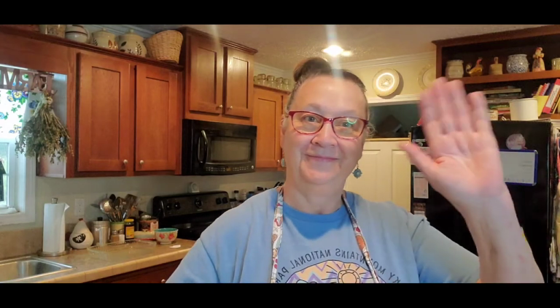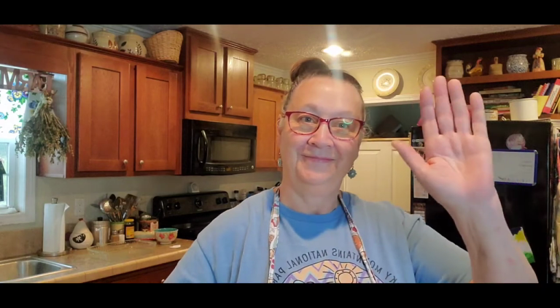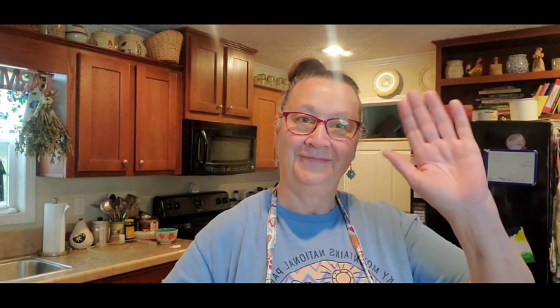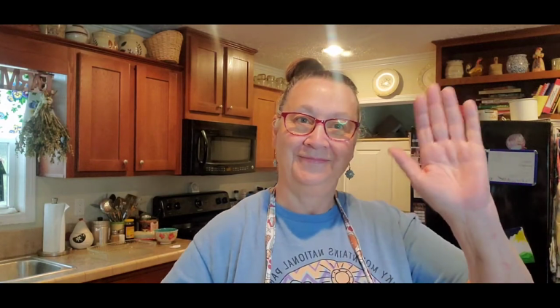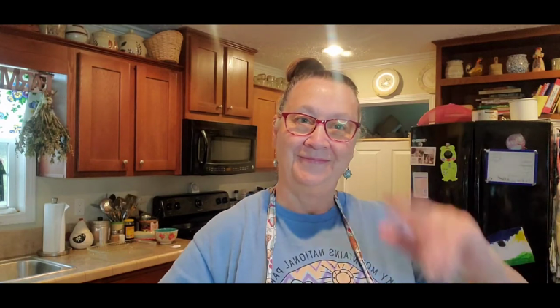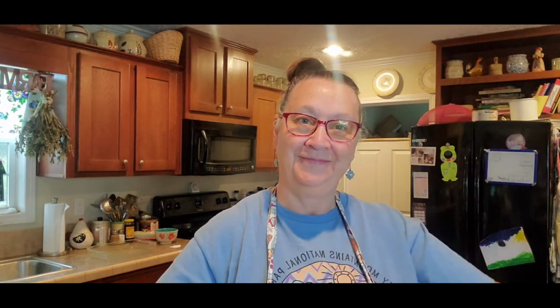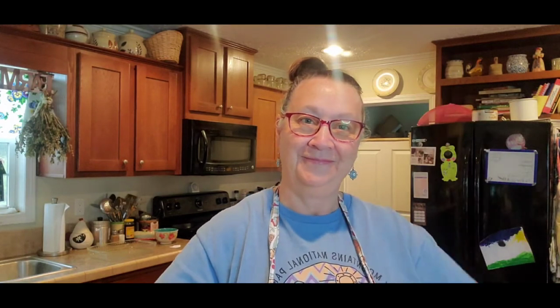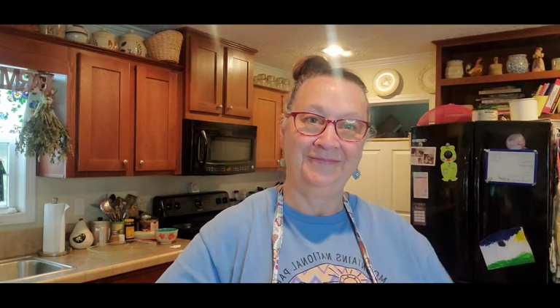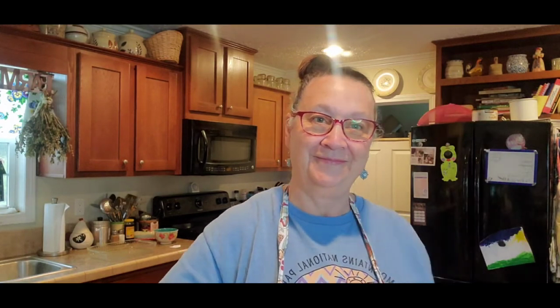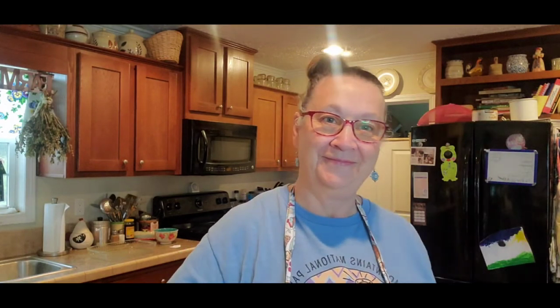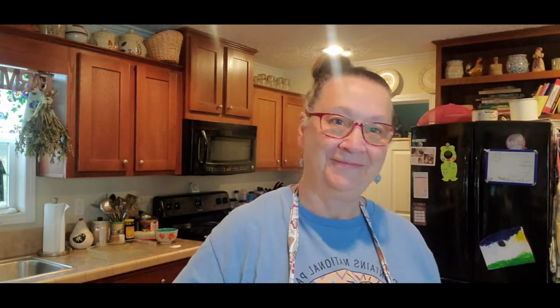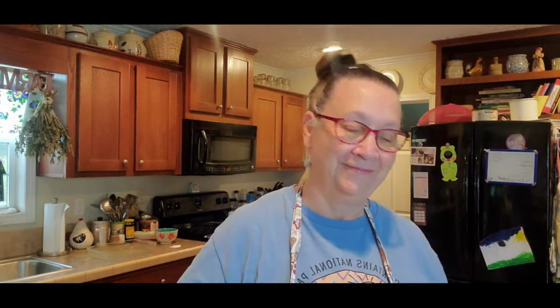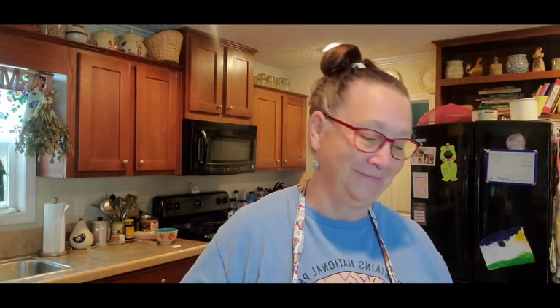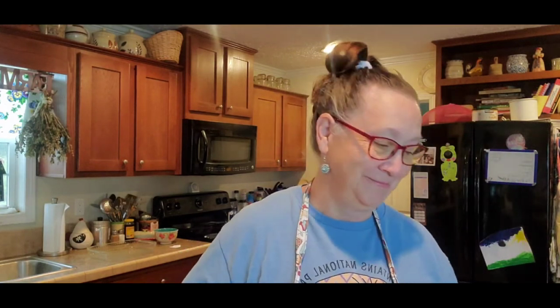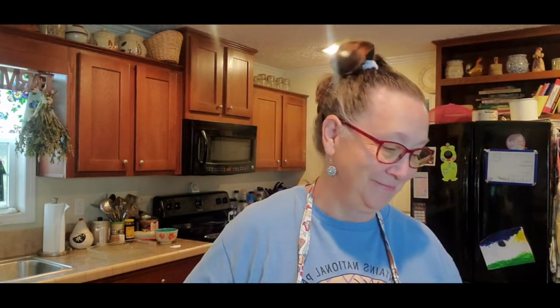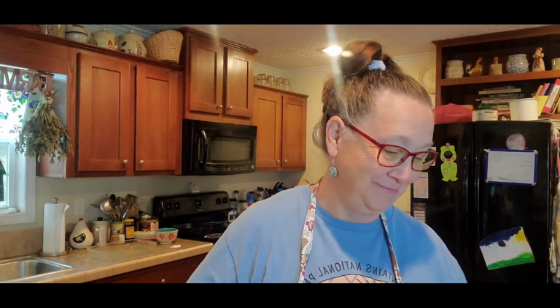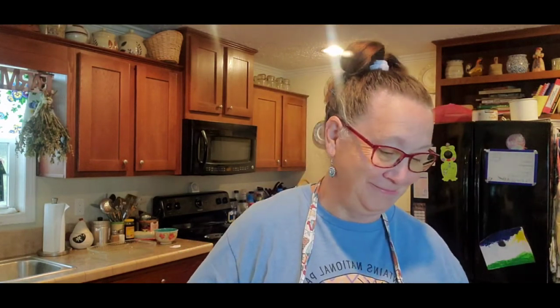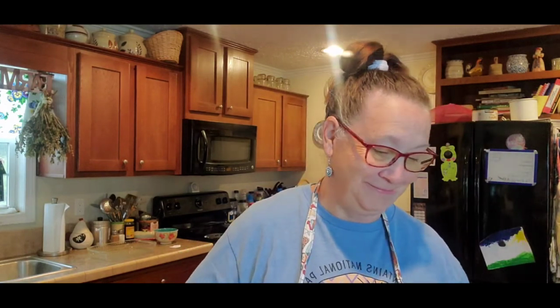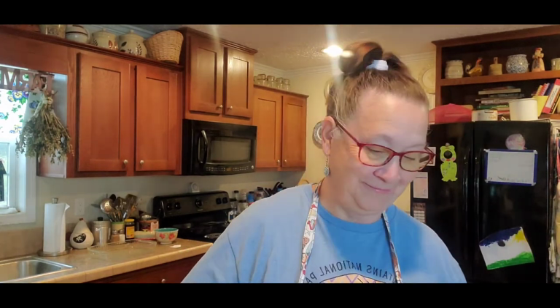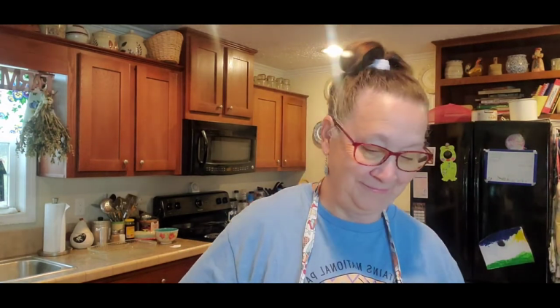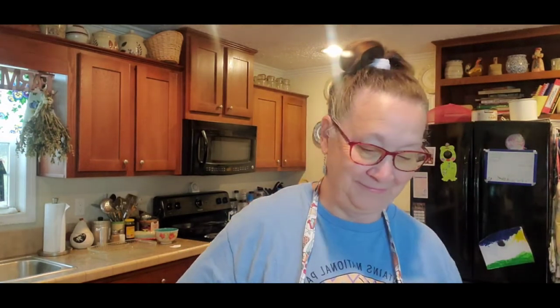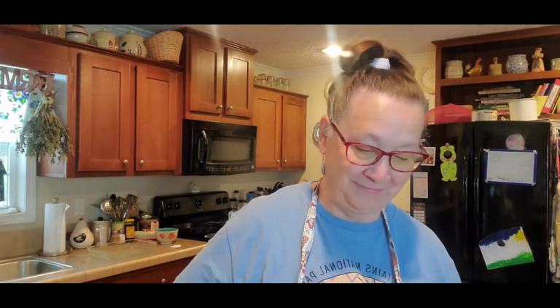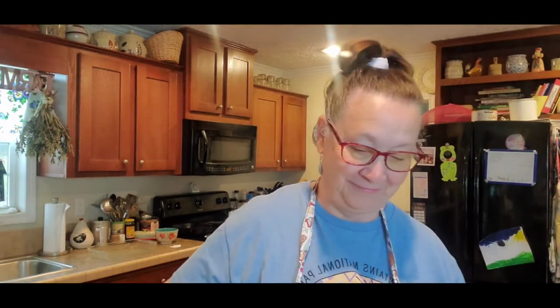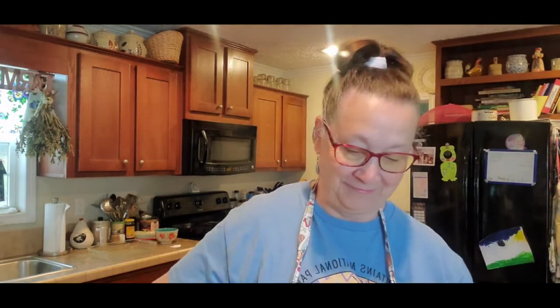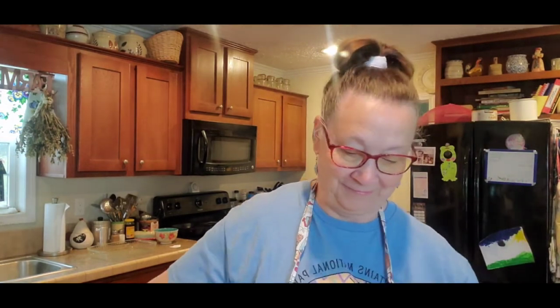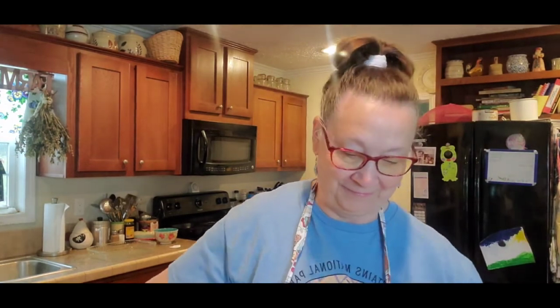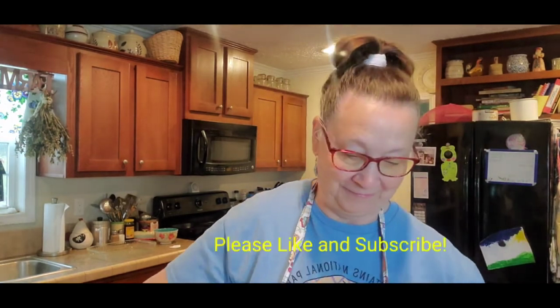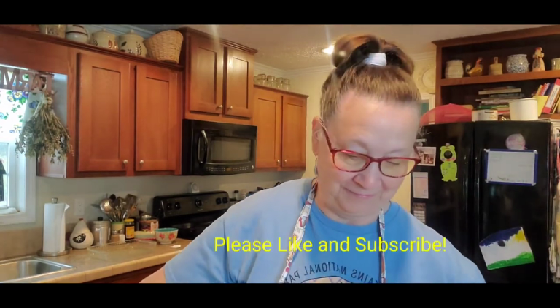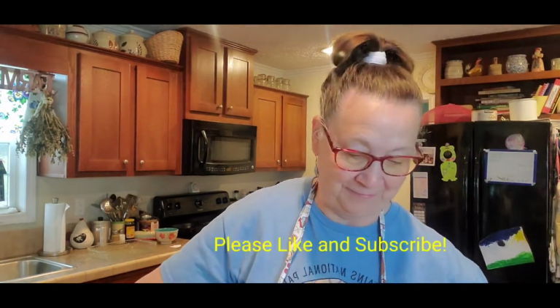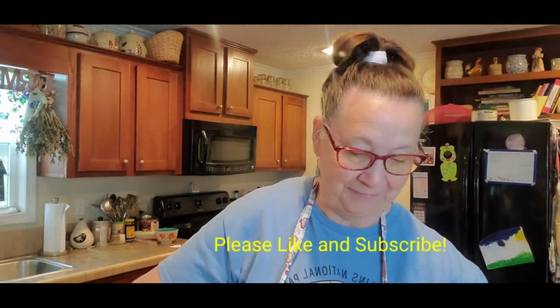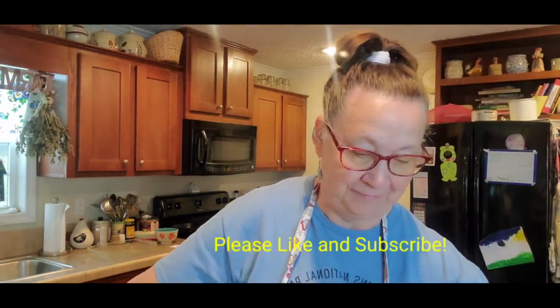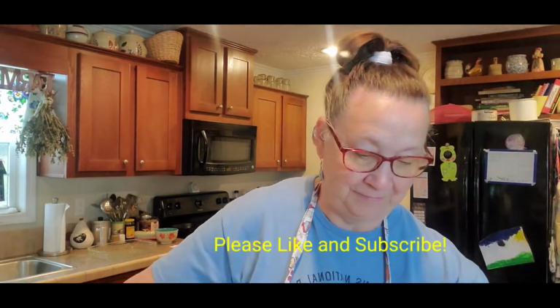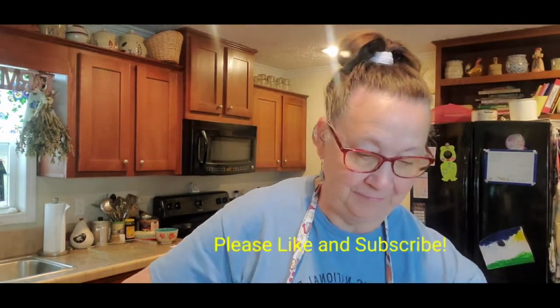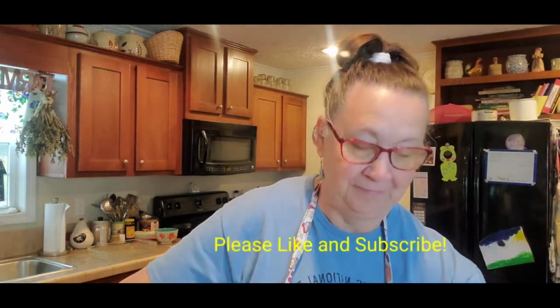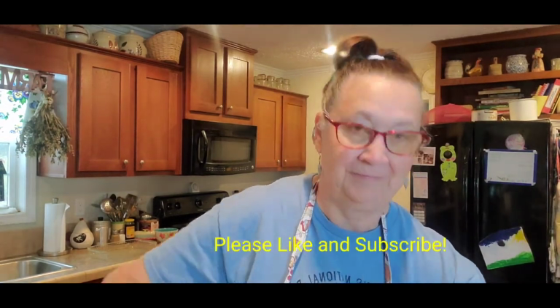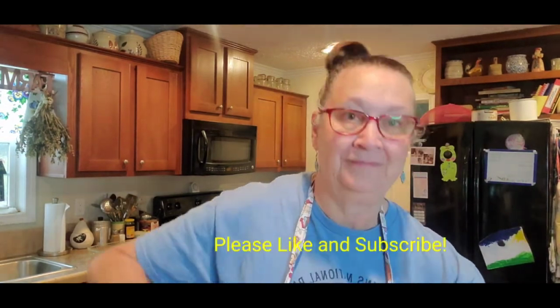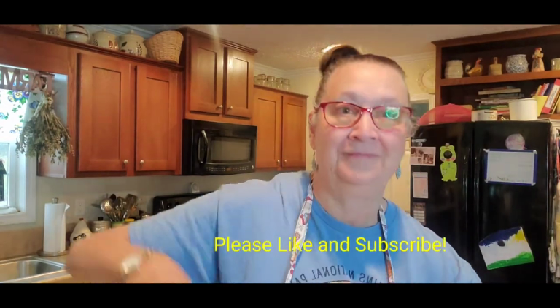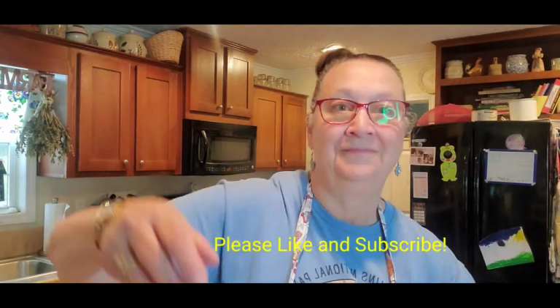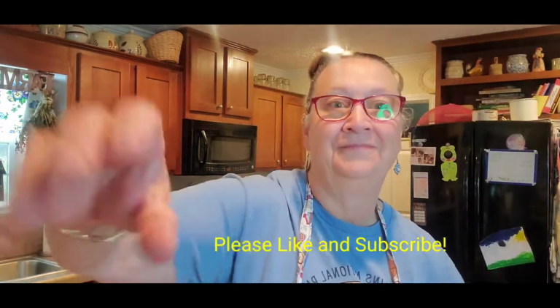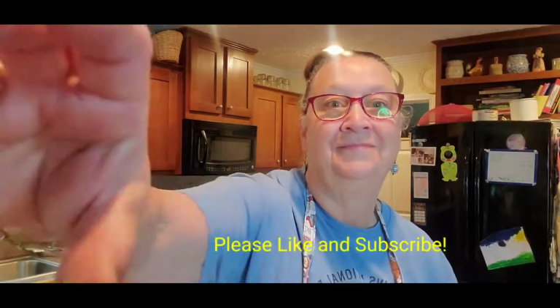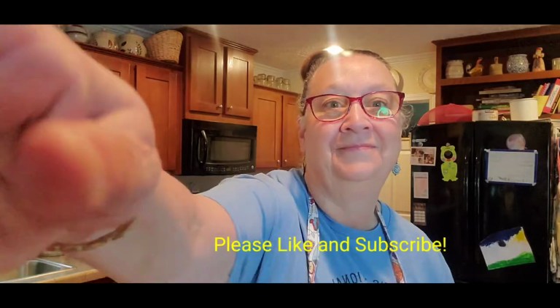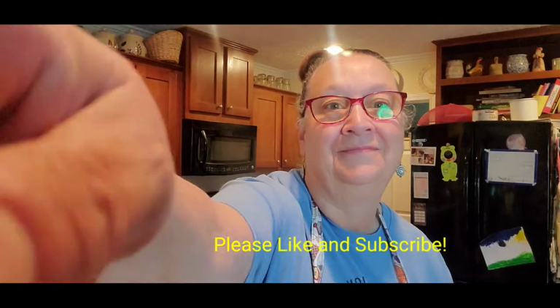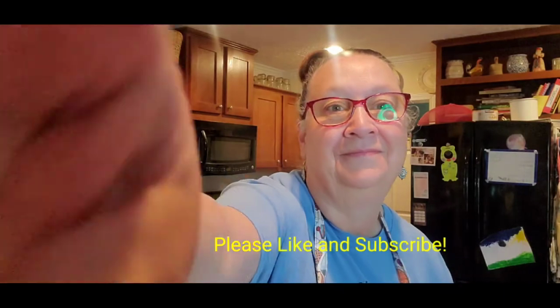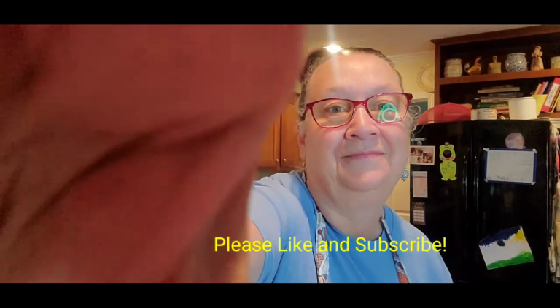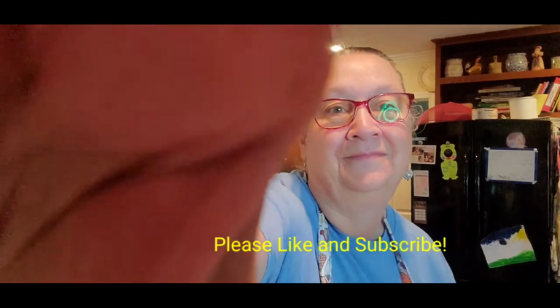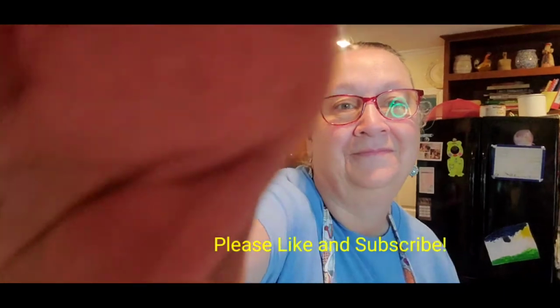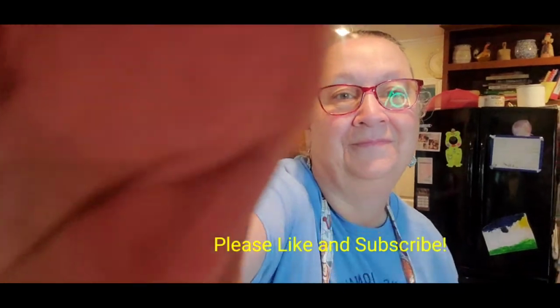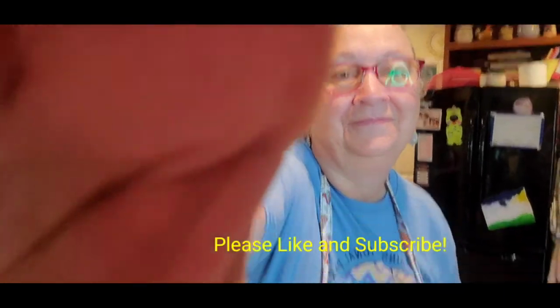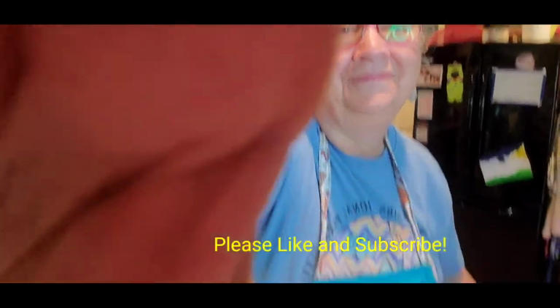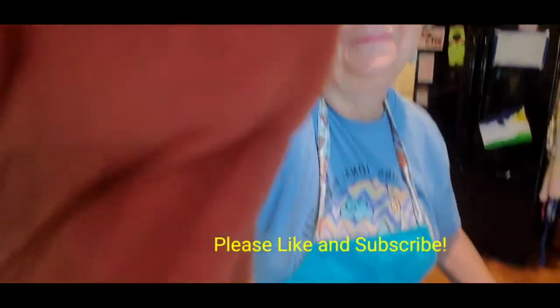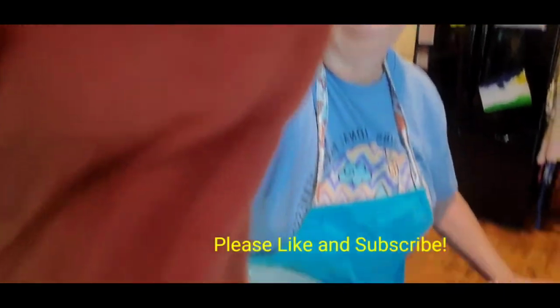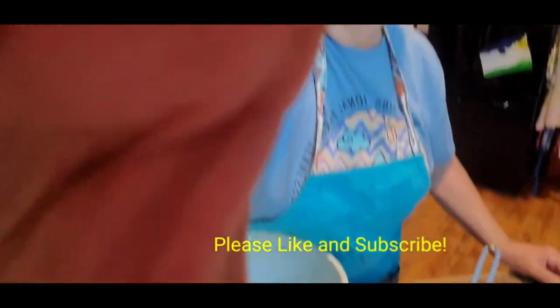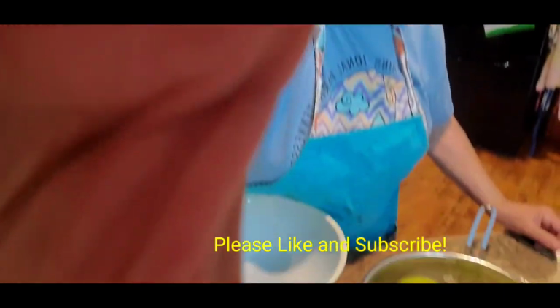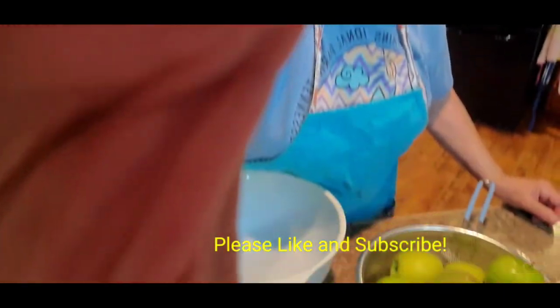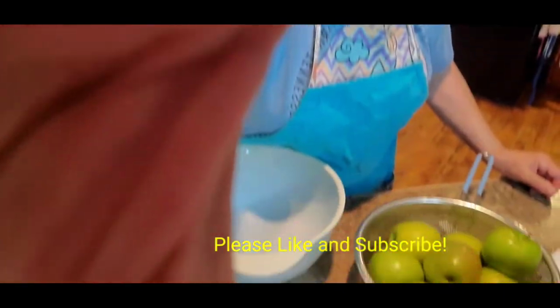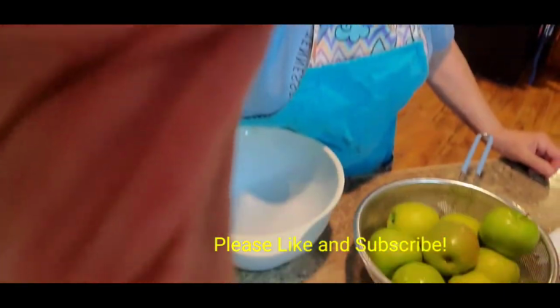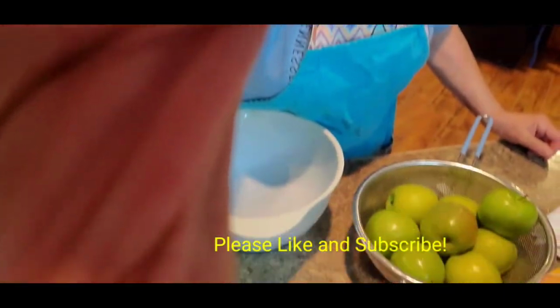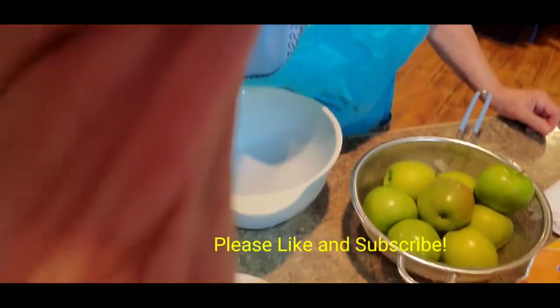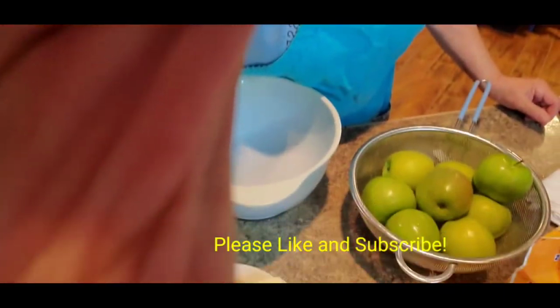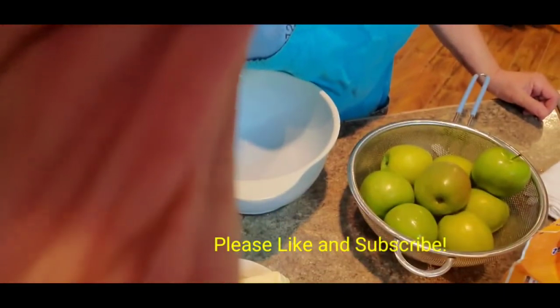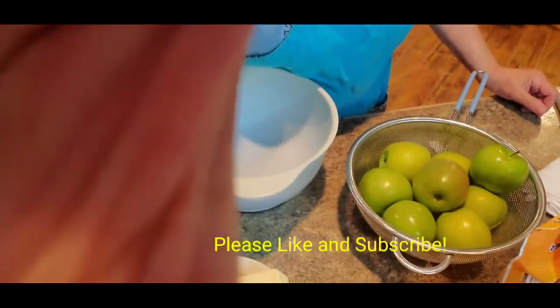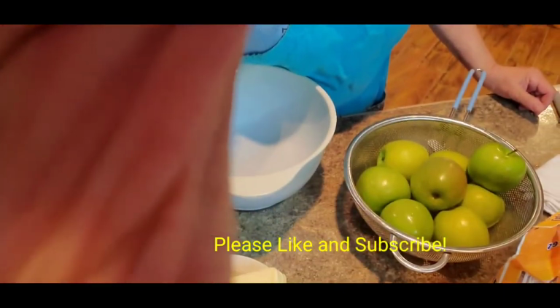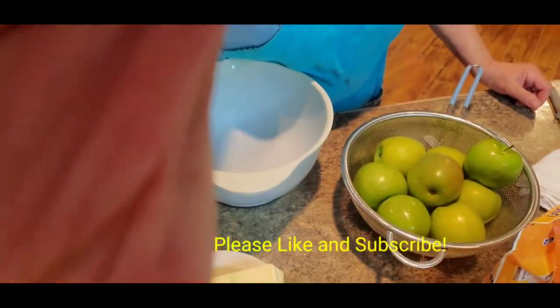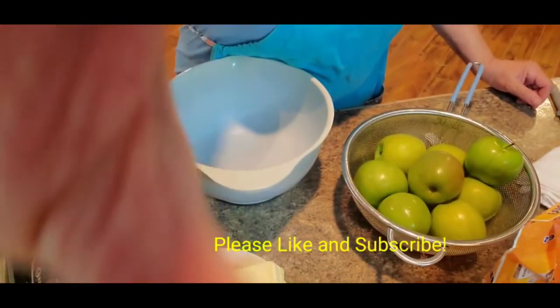Hi everybody and welcome to Jewel Family Farm. Today I'm going to be making an Appalachee apple cake.